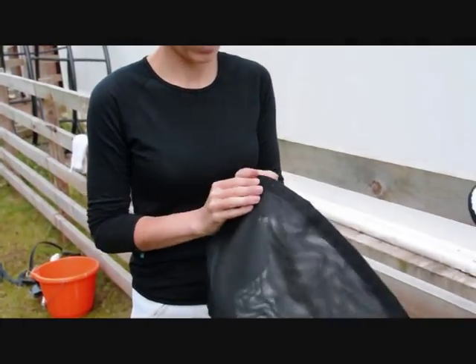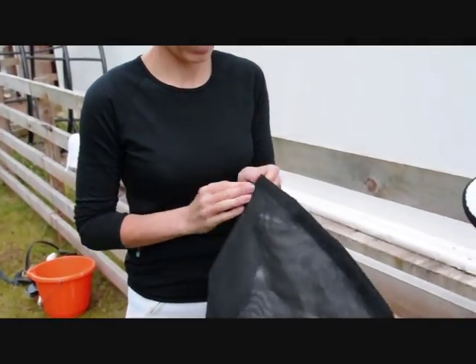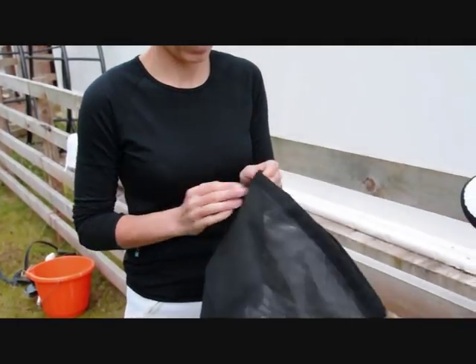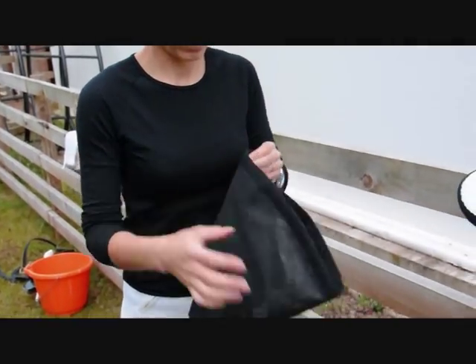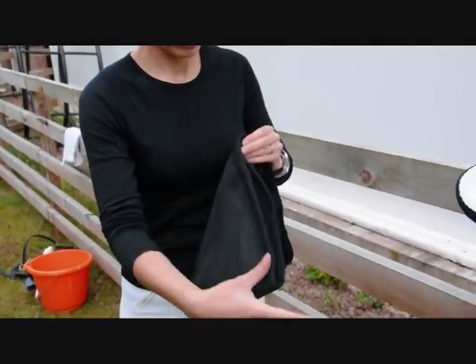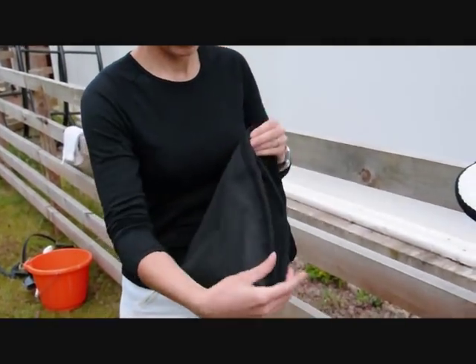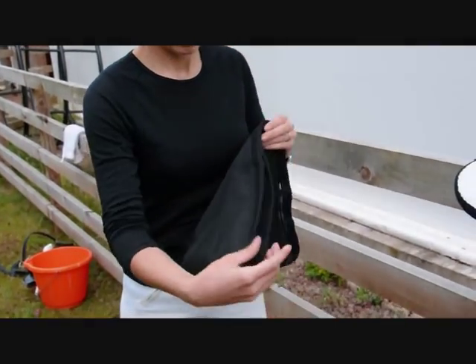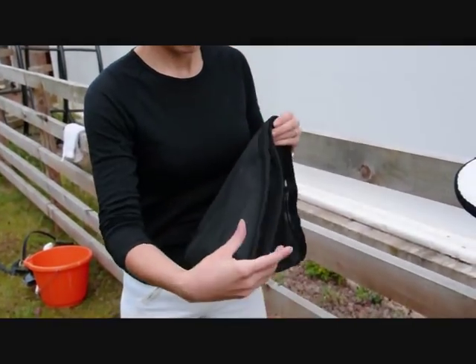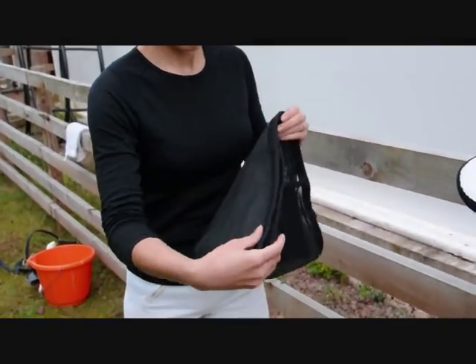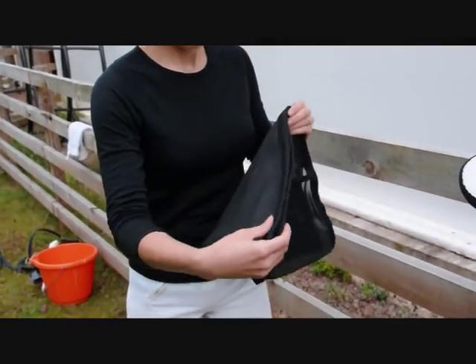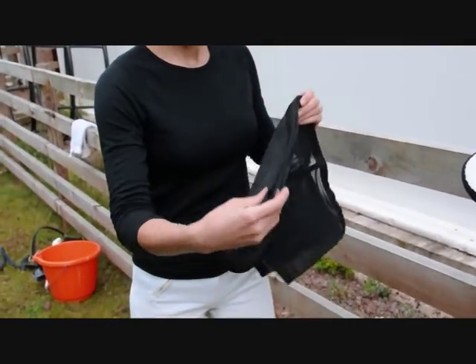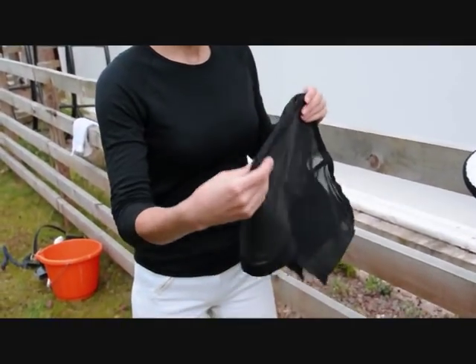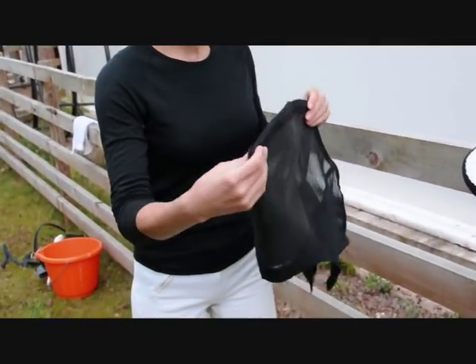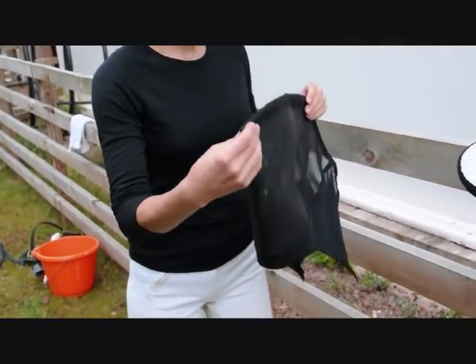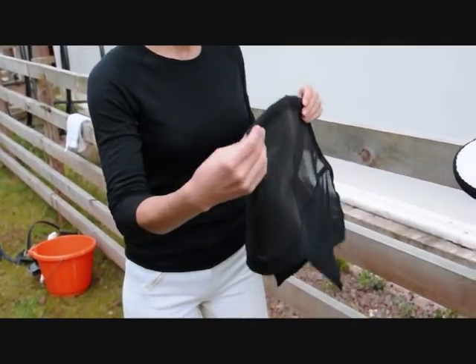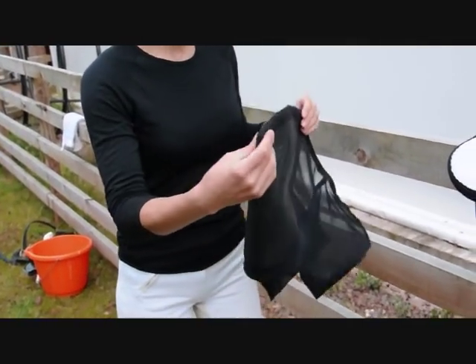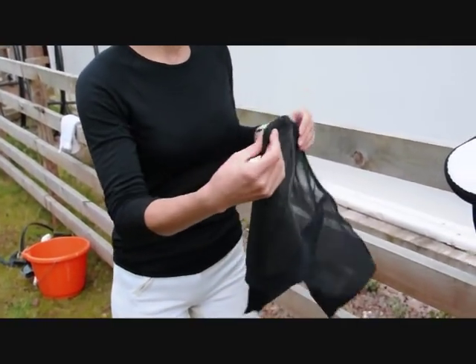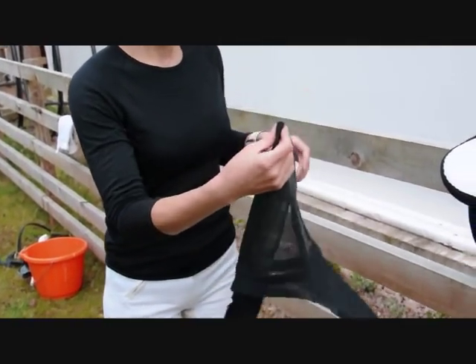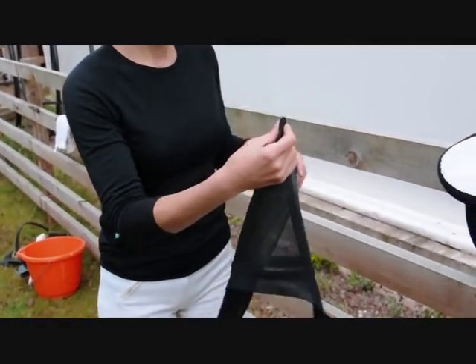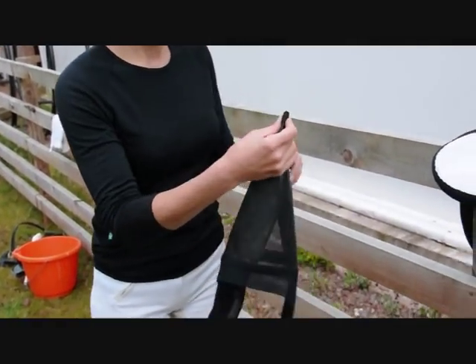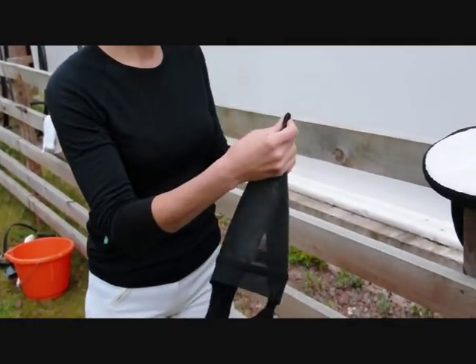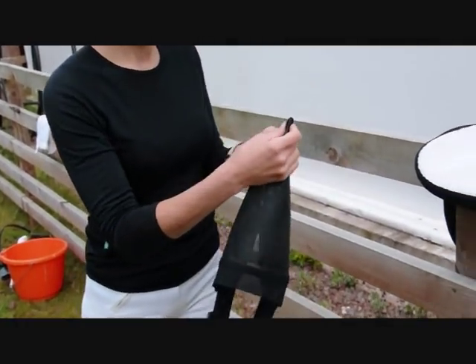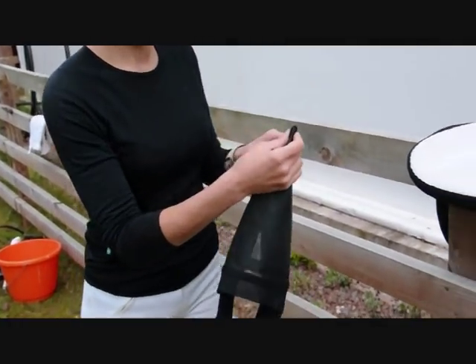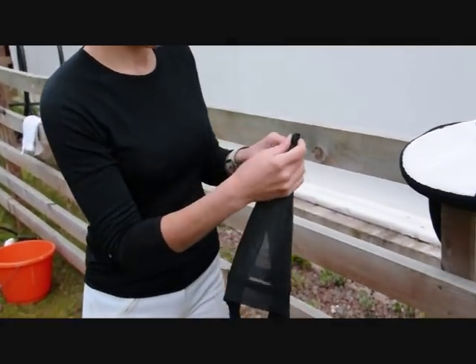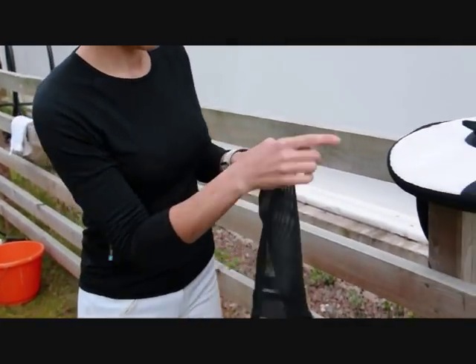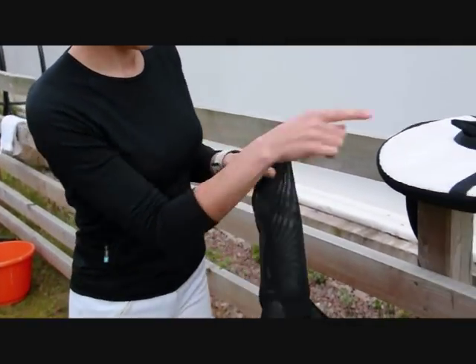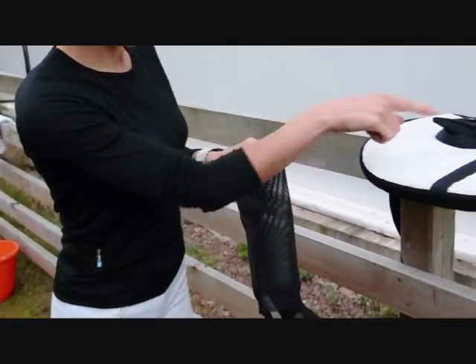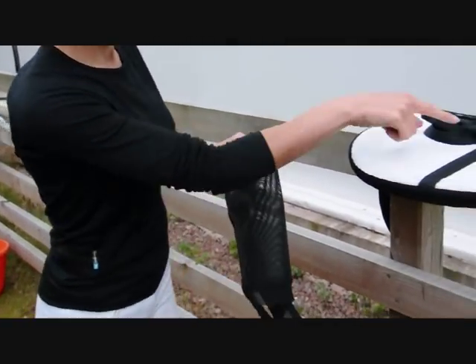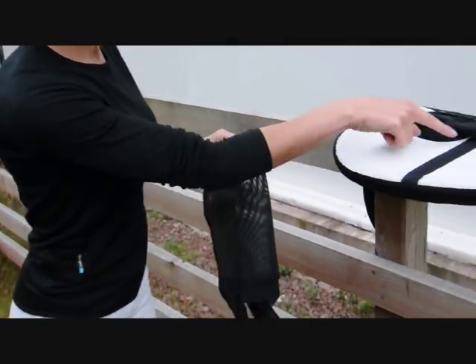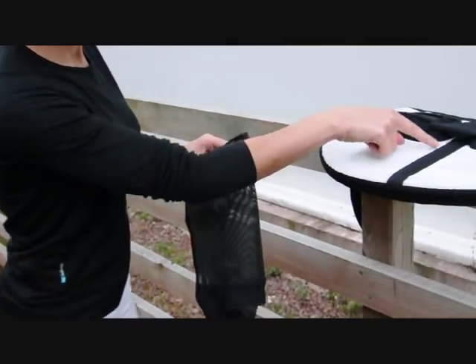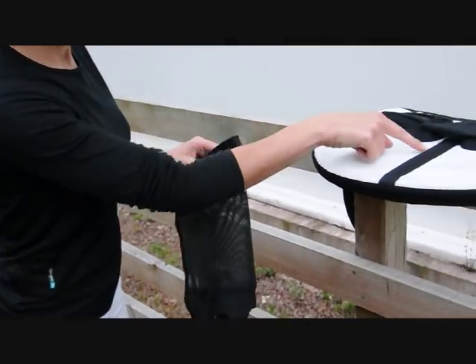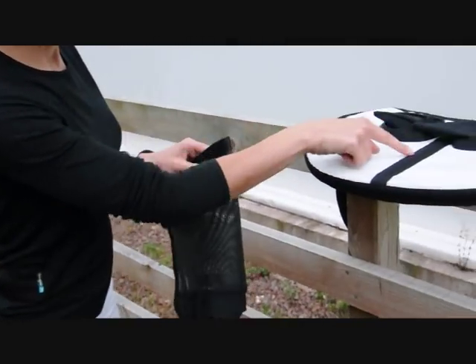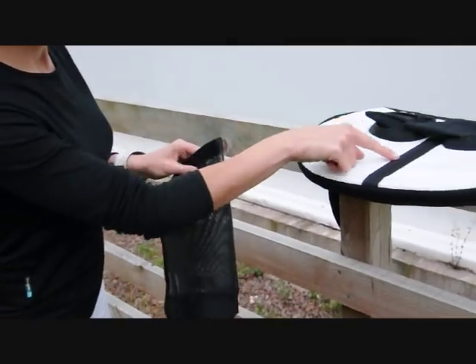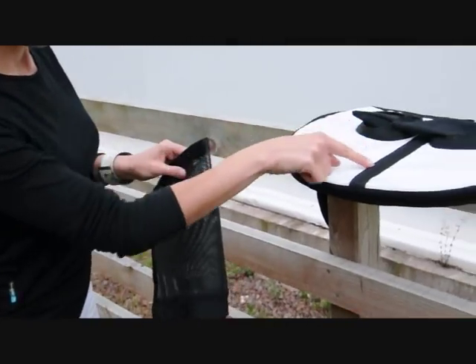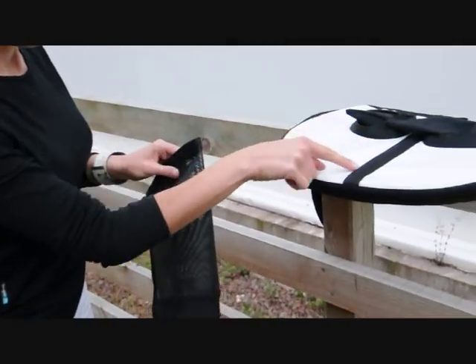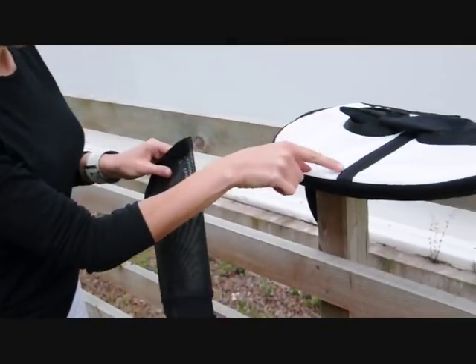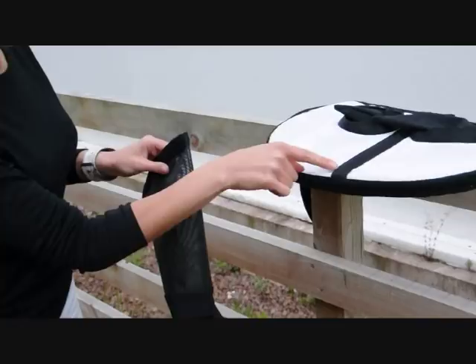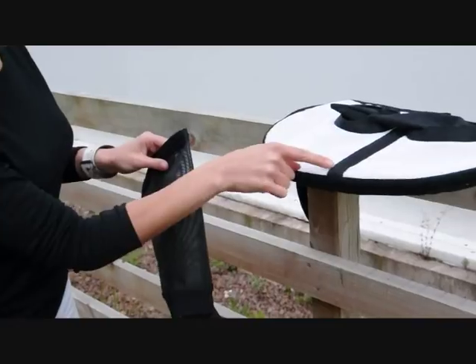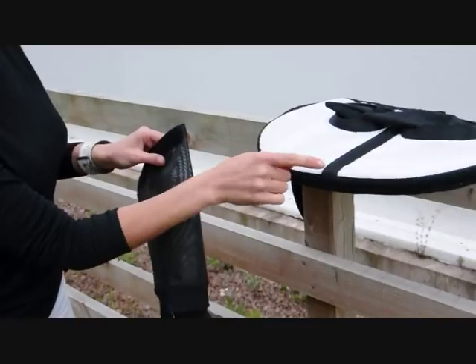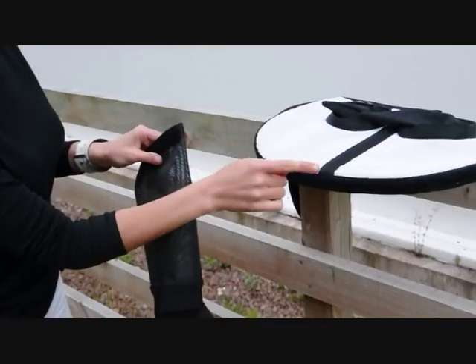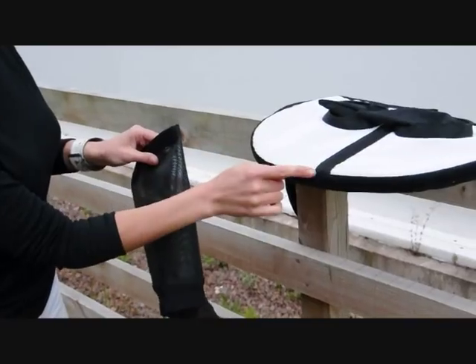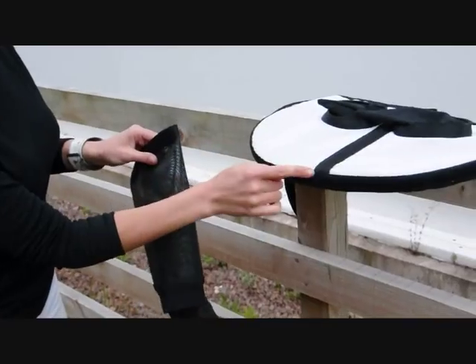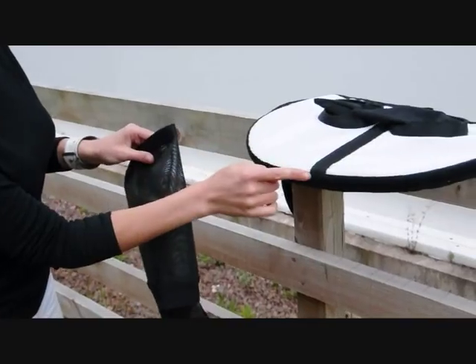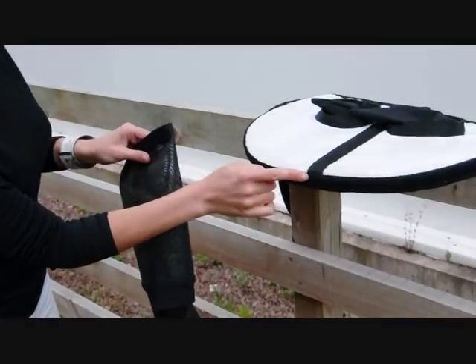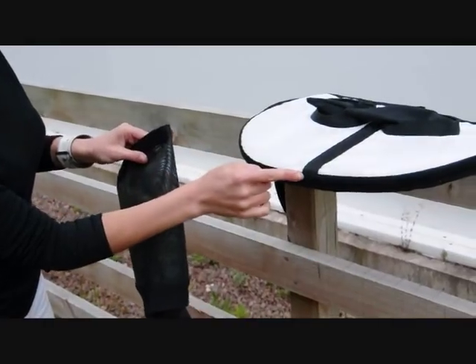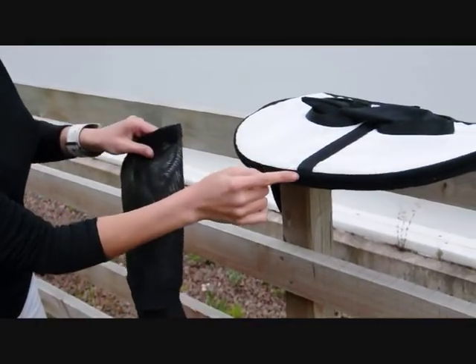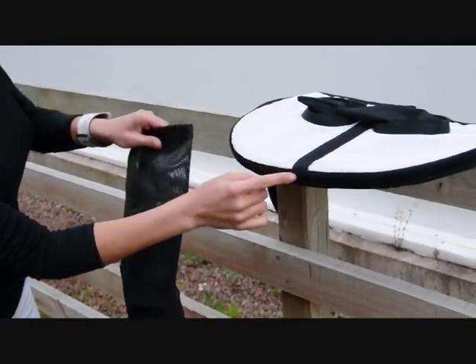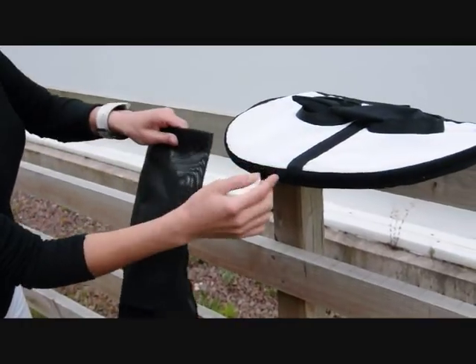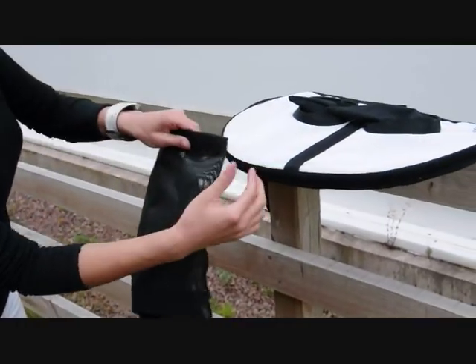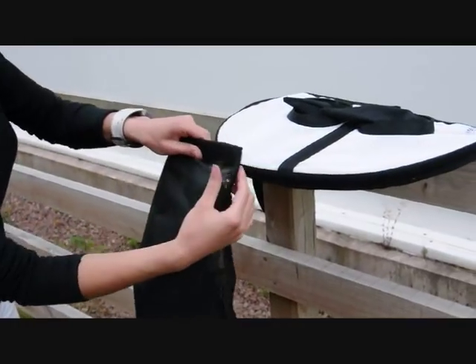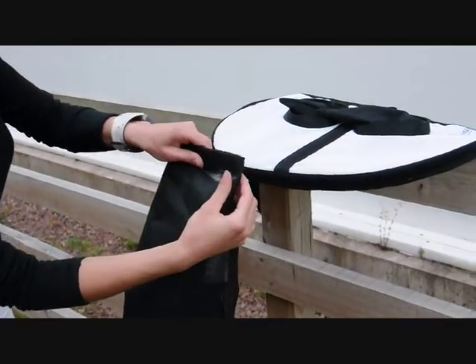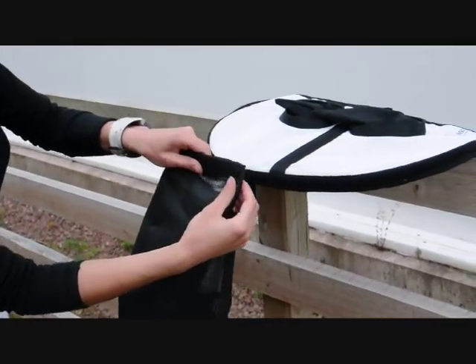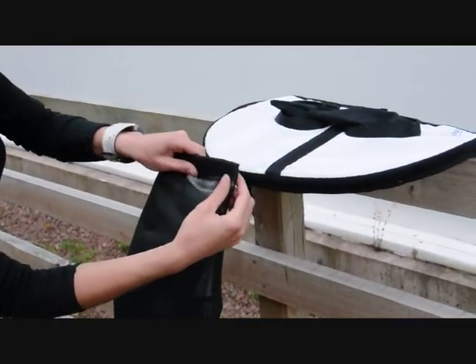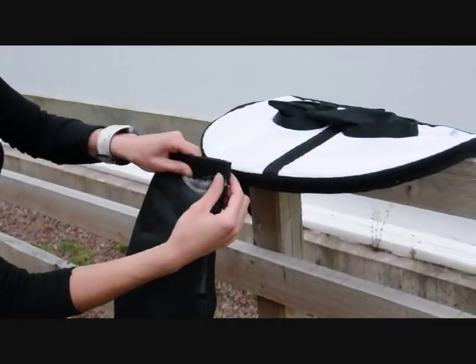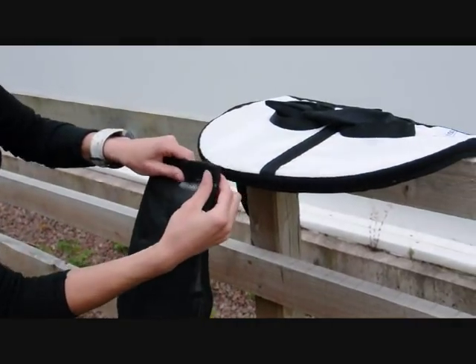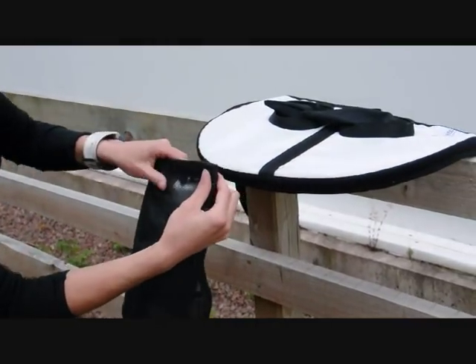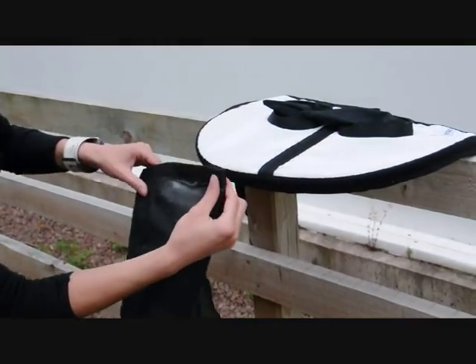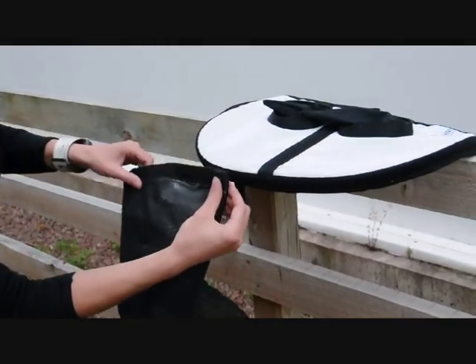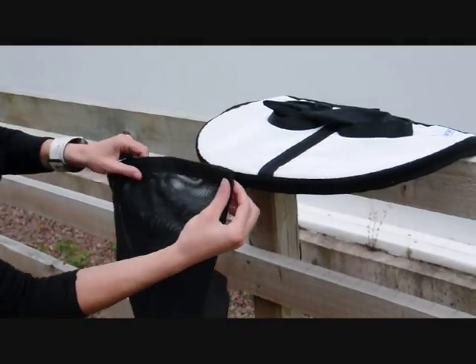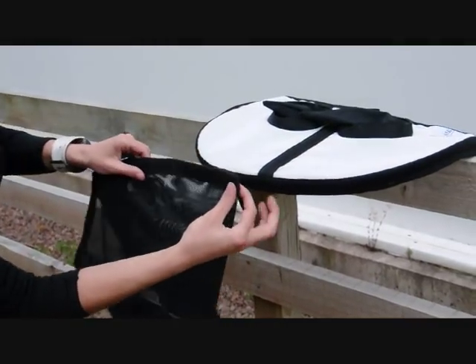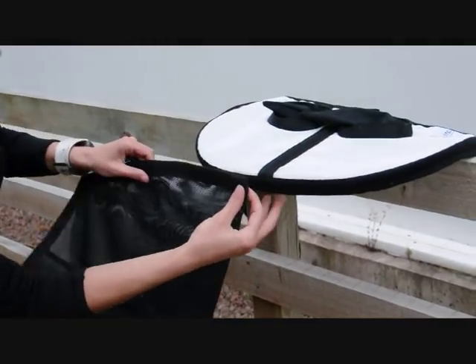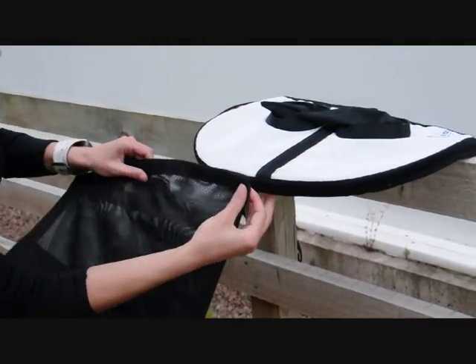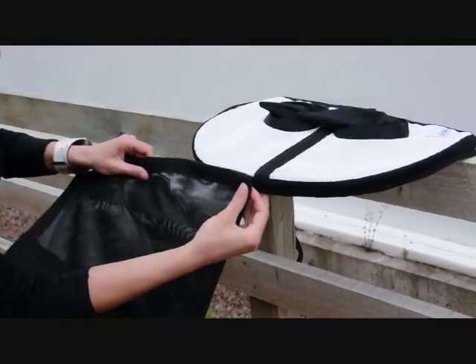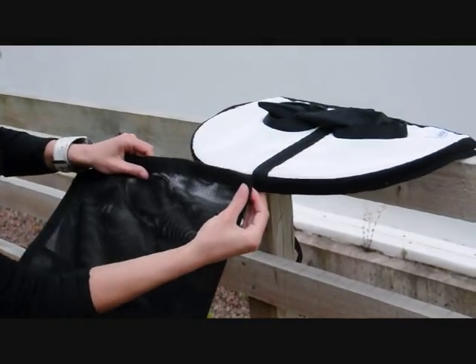The fly visor should reach you in two parts: the white visor shaped headpiece and the black face mesh.